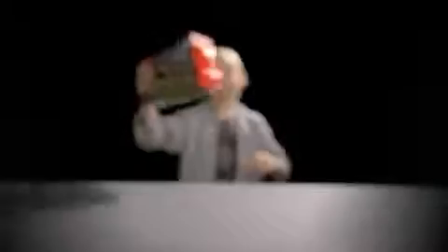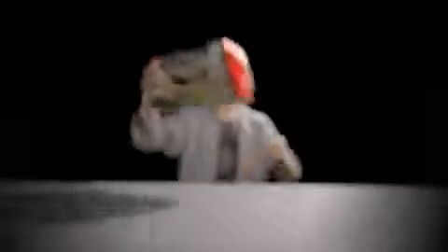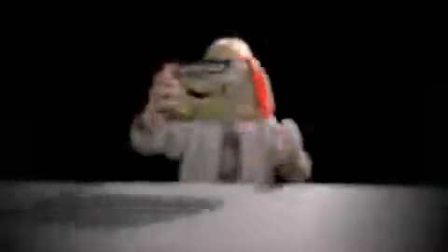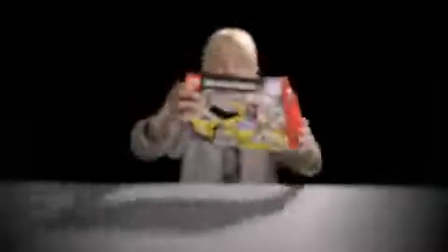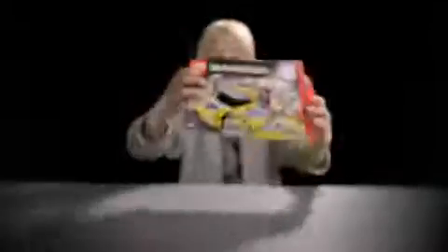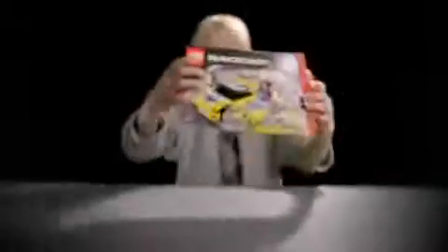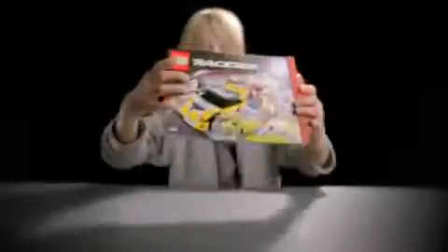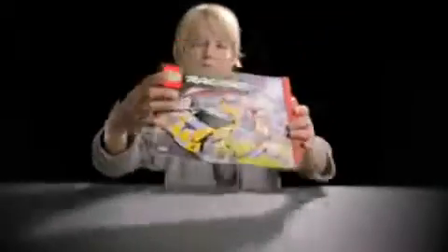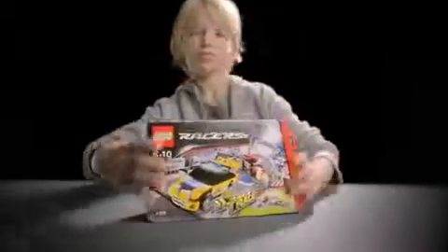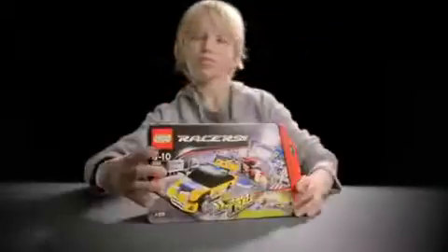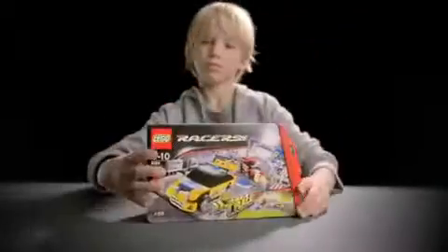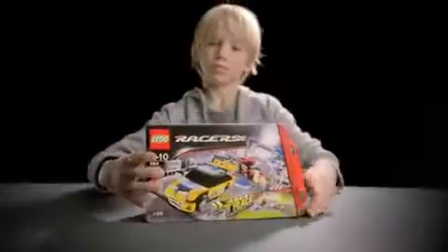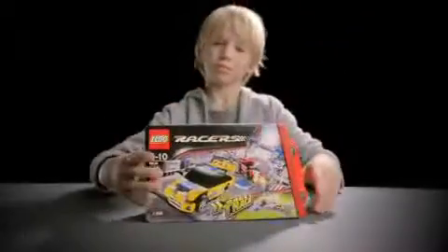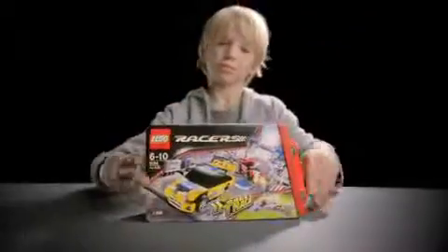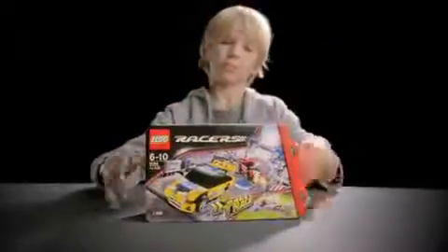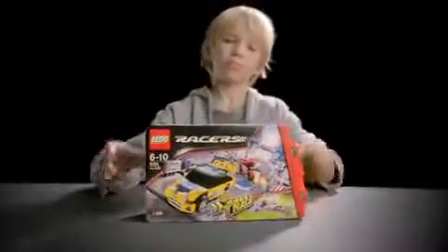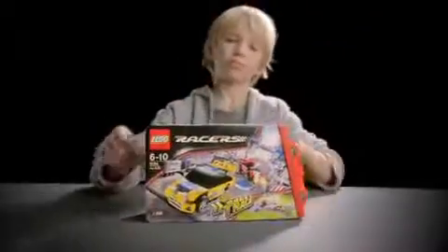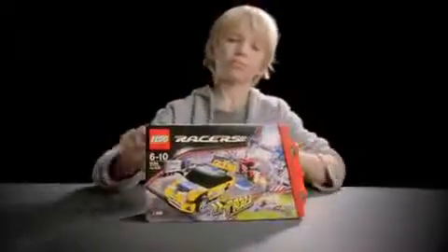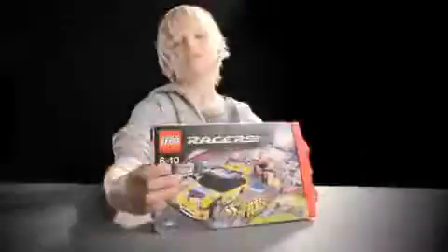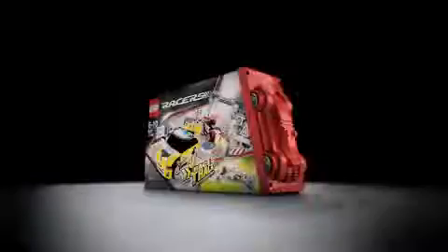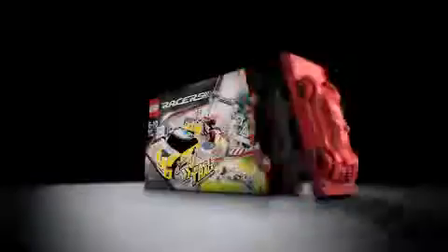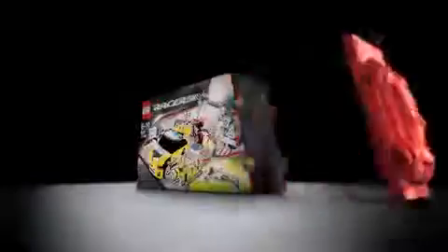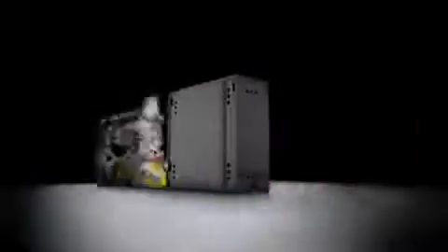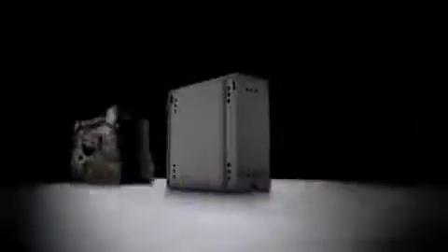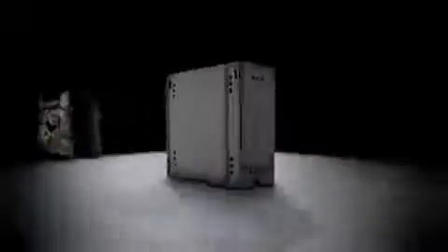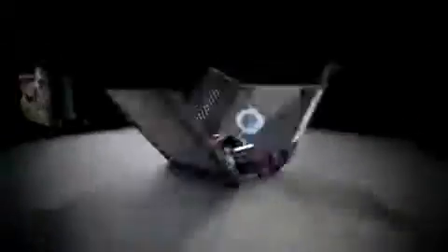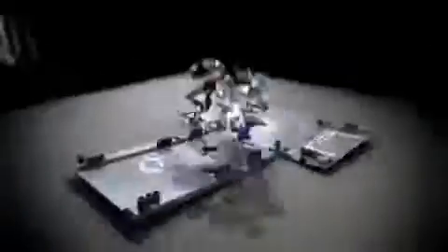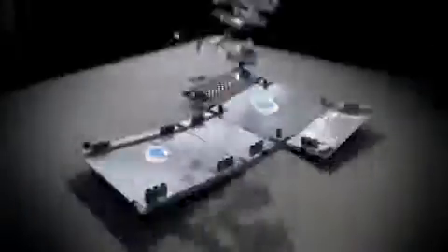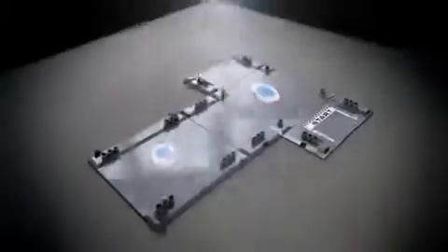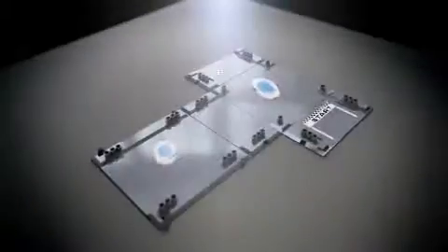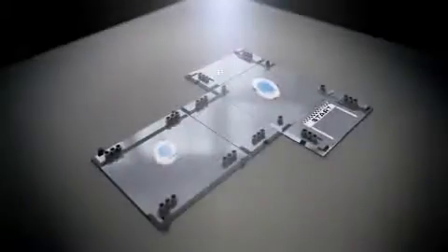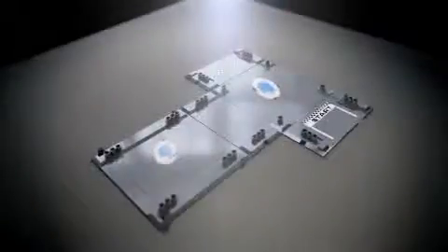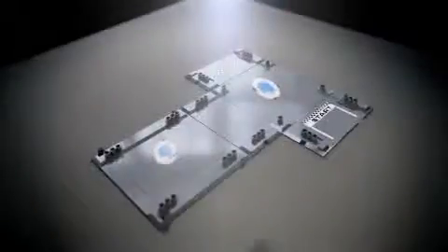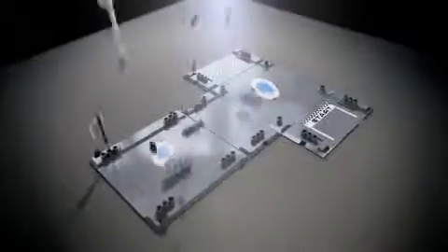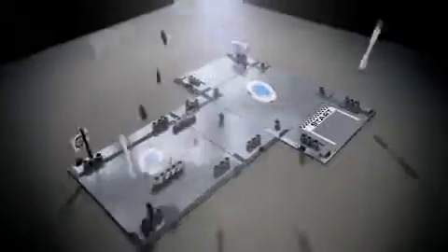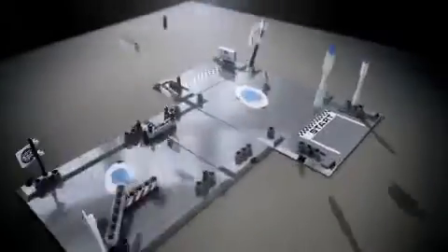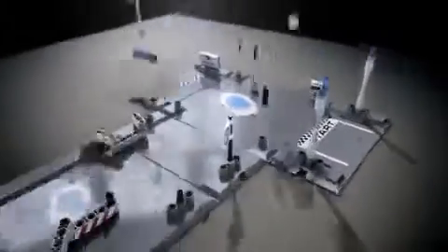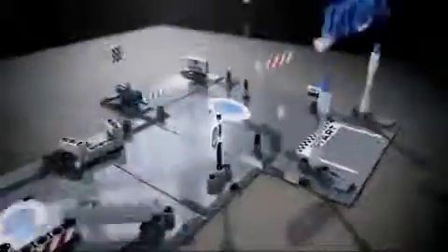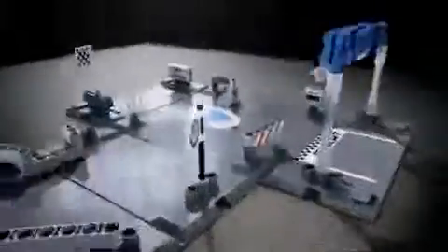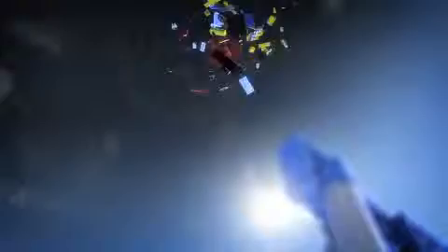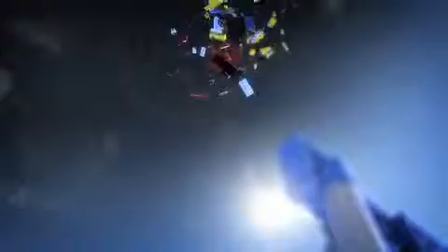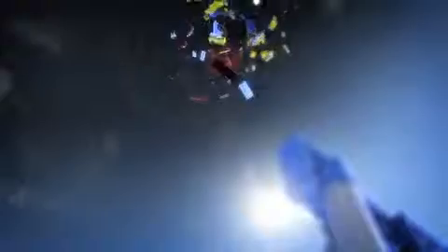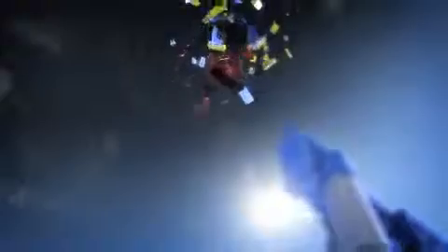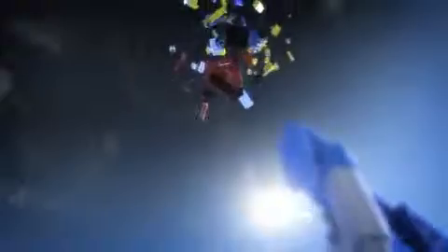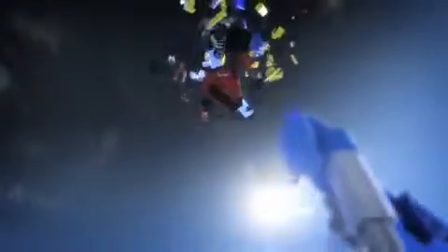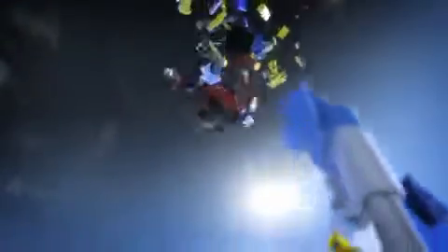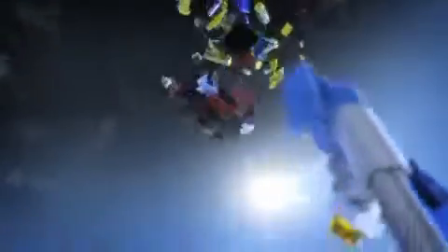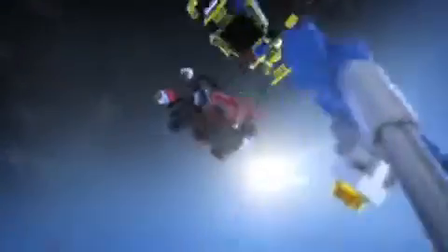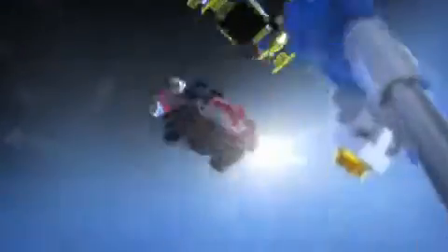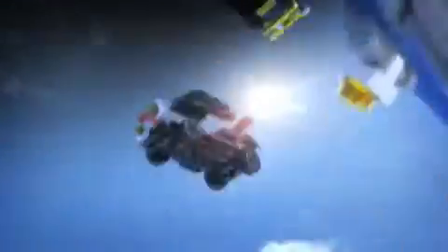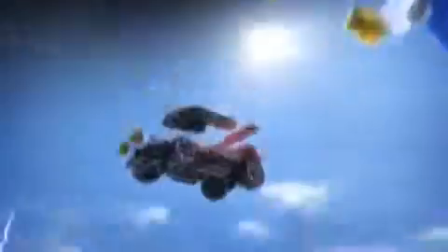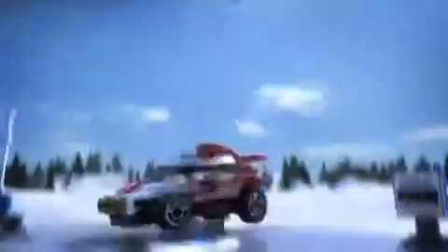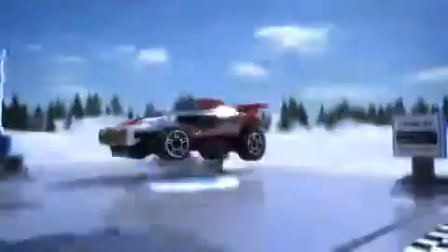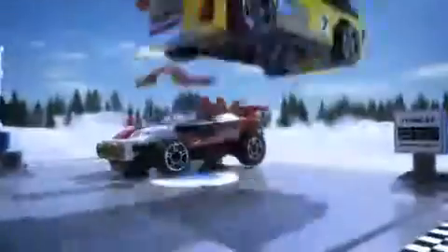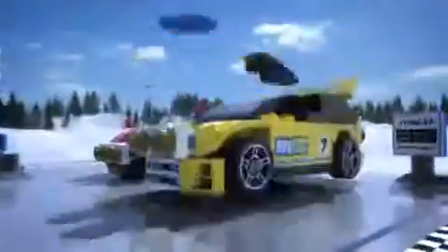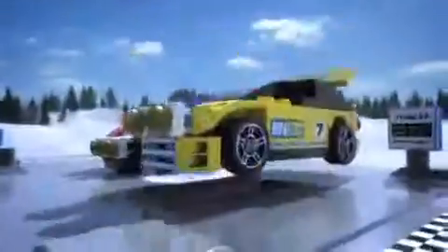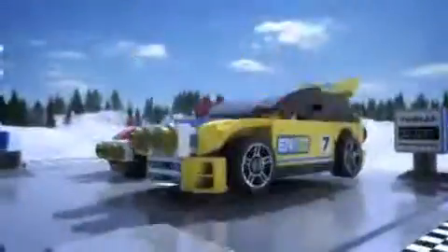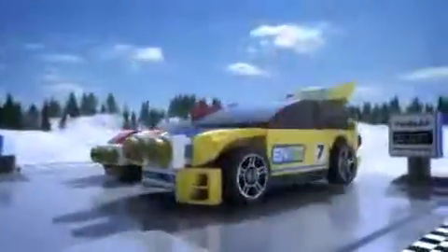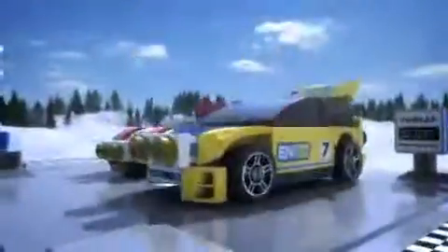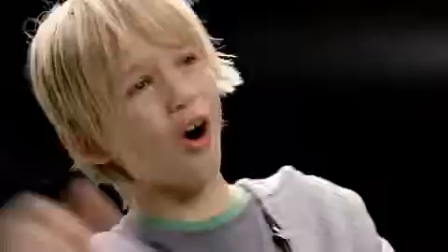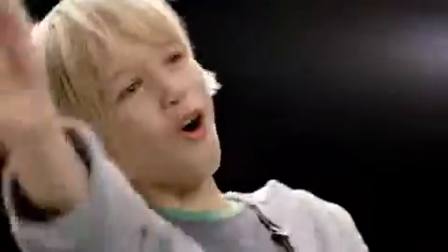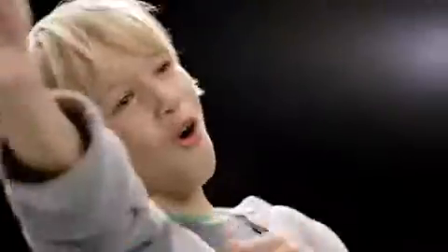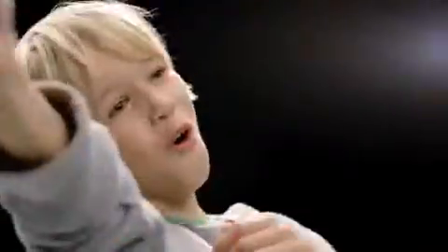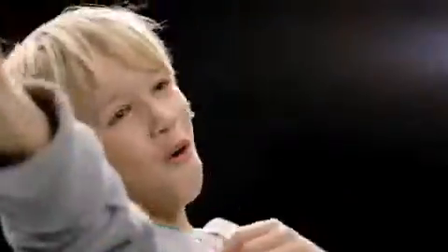New from LEGO RACES! Buildable fold-out tracks with high-speed racers! Cool!